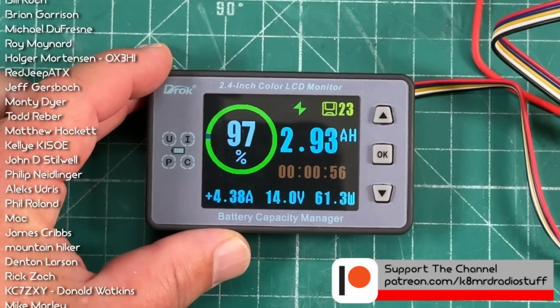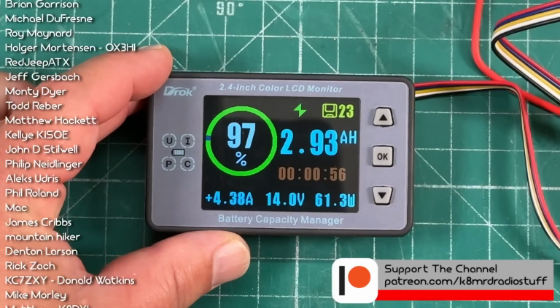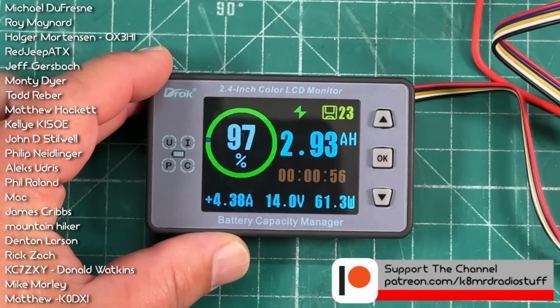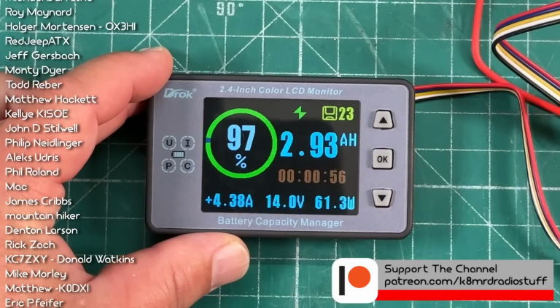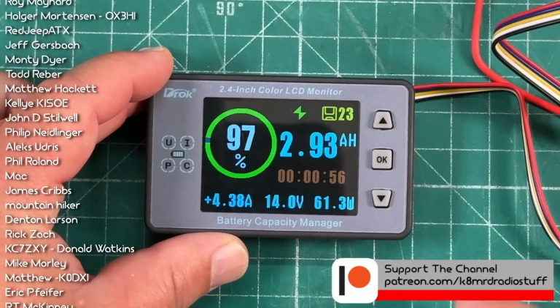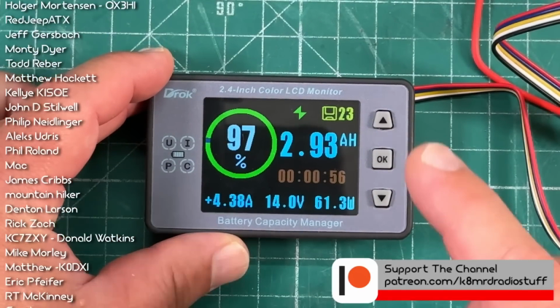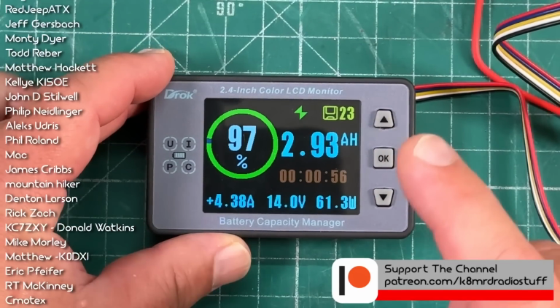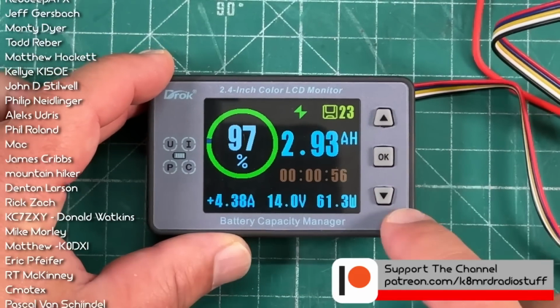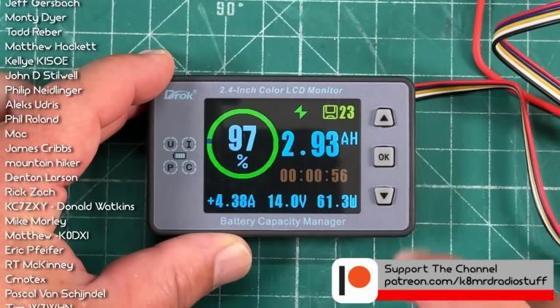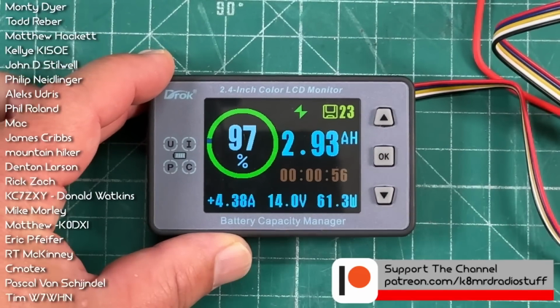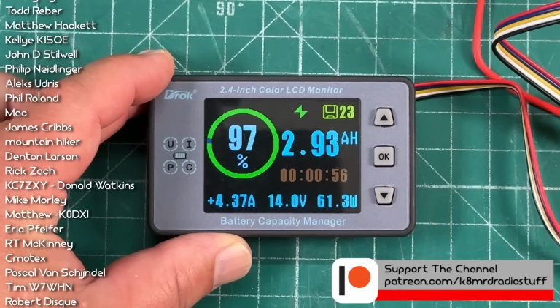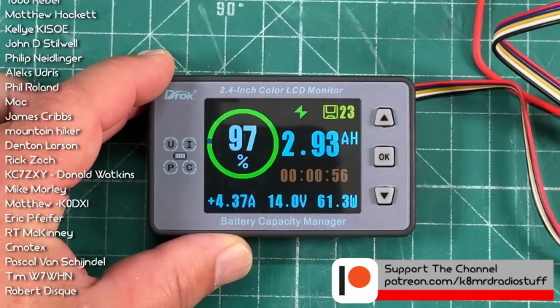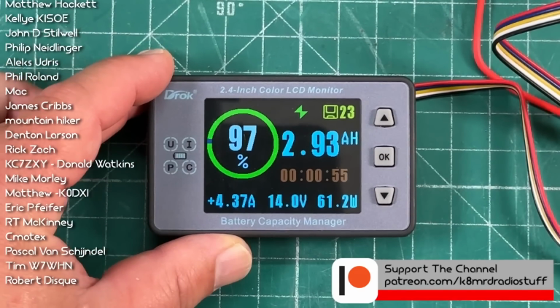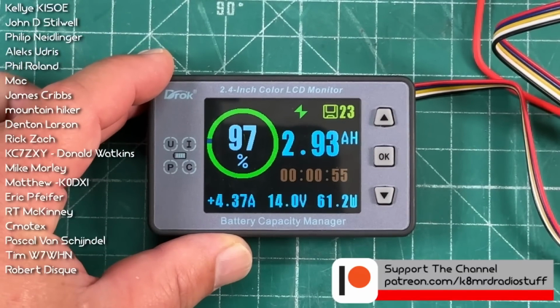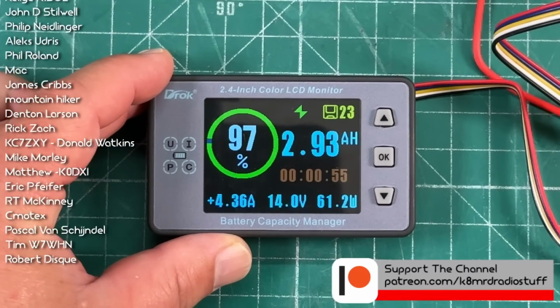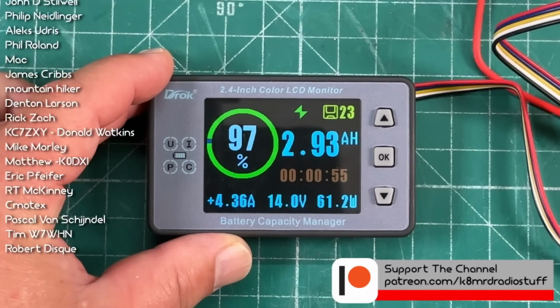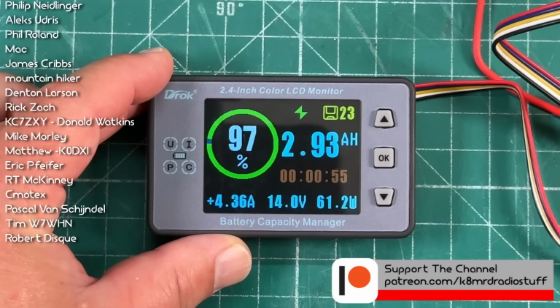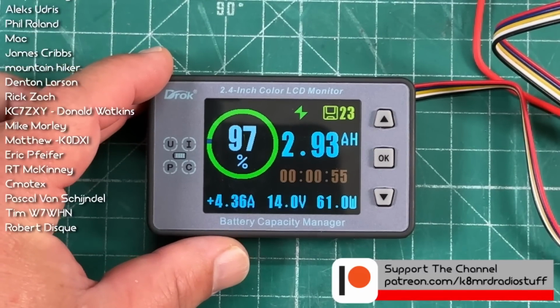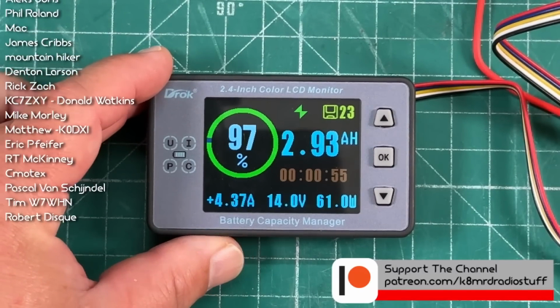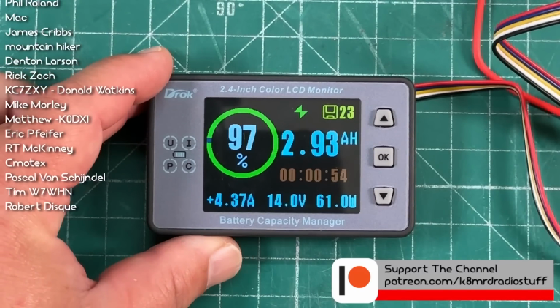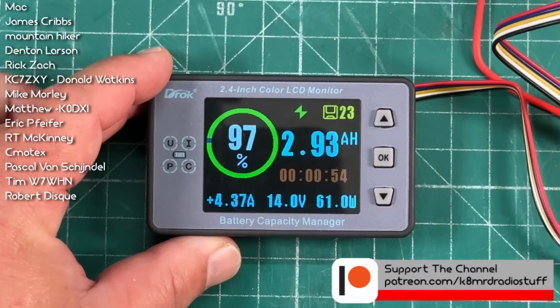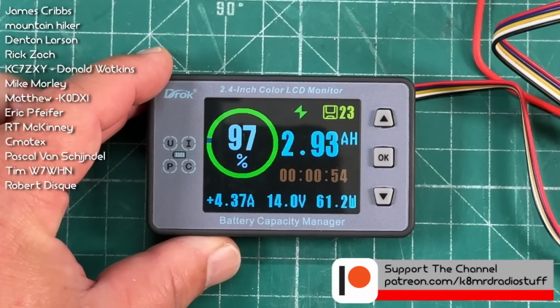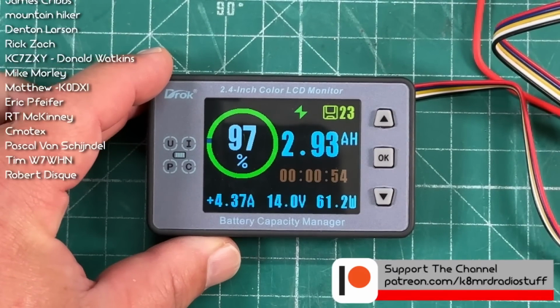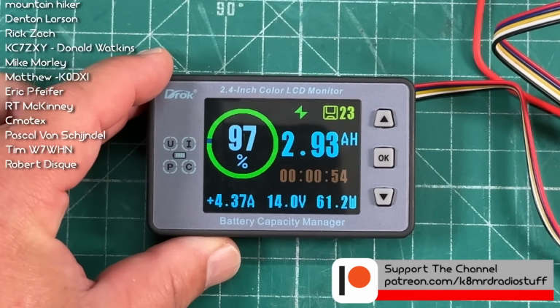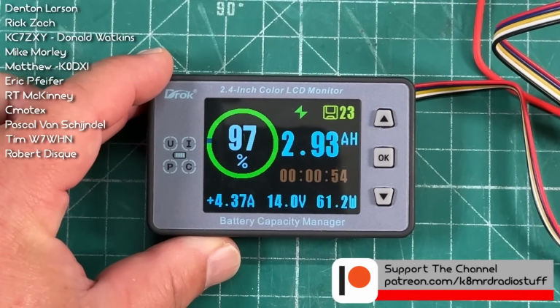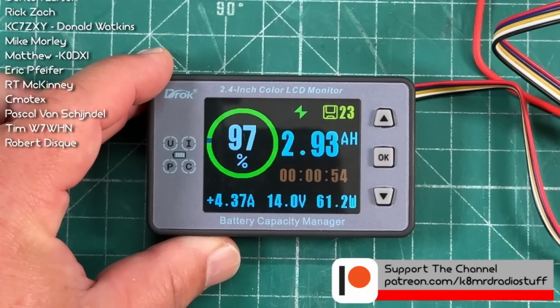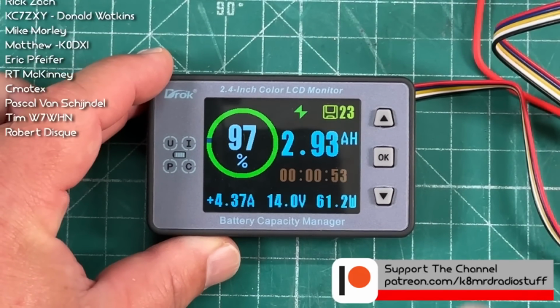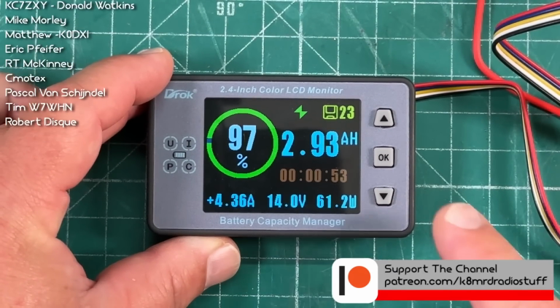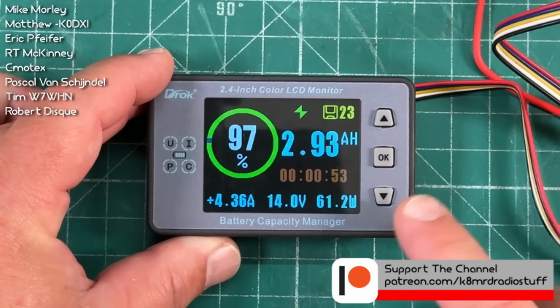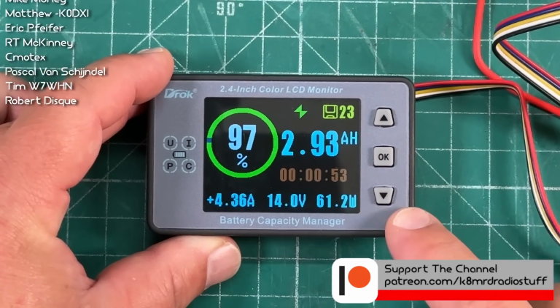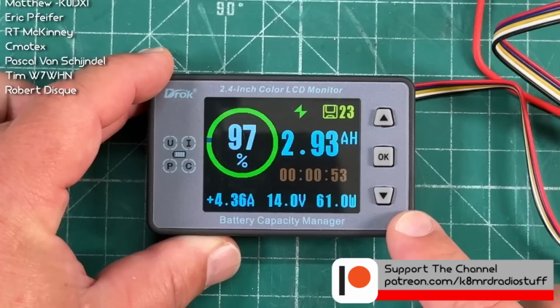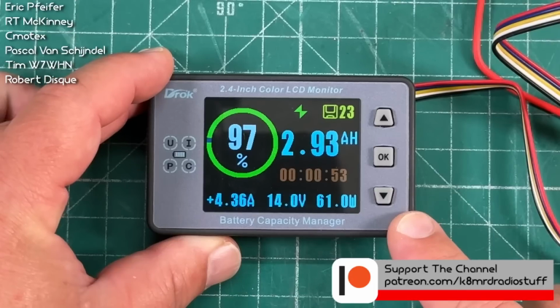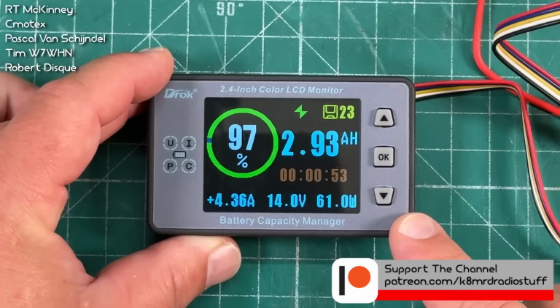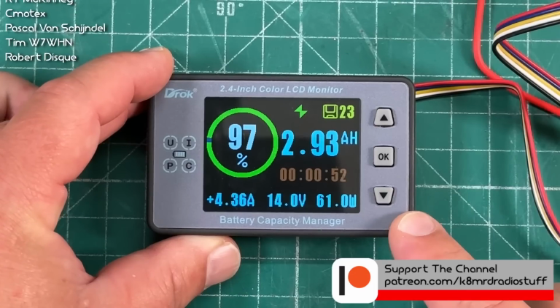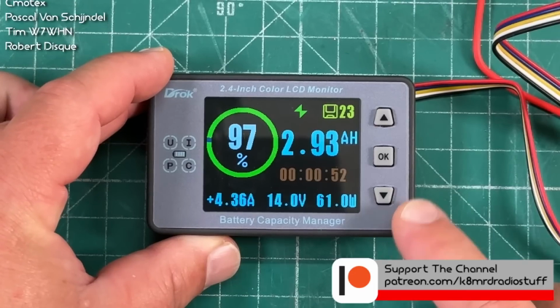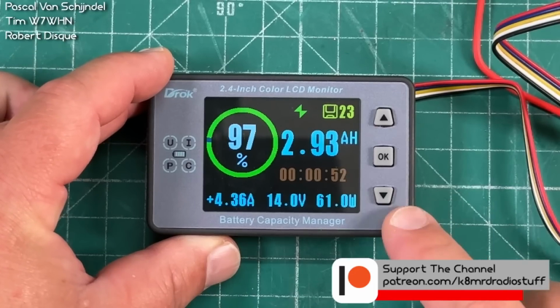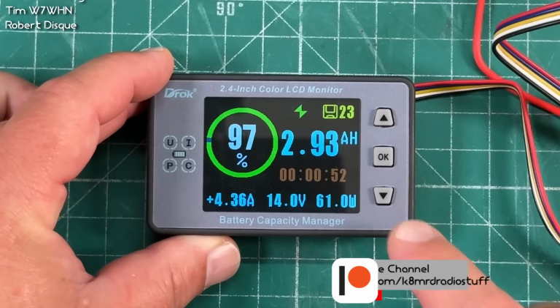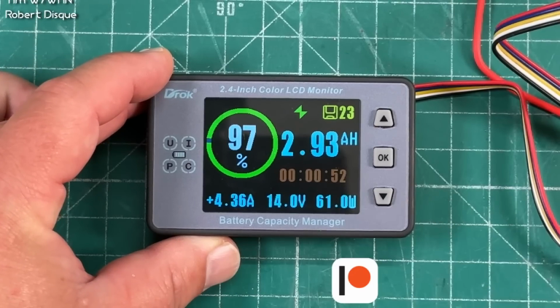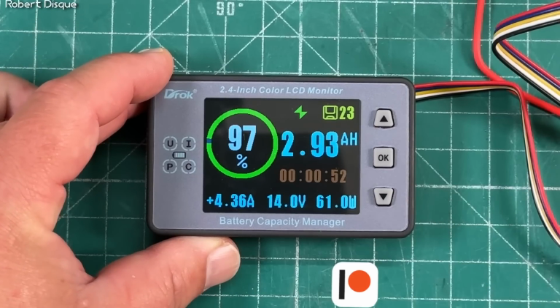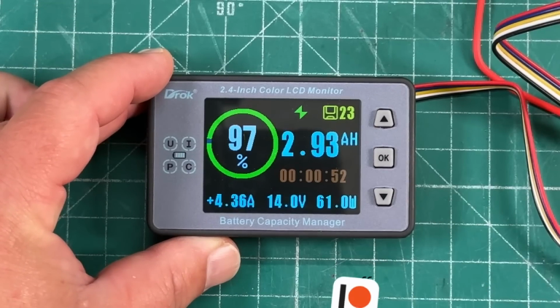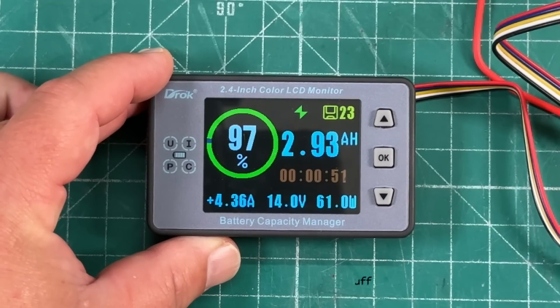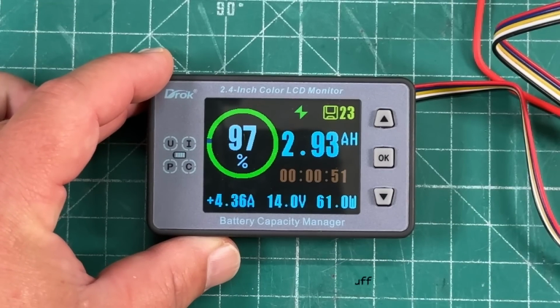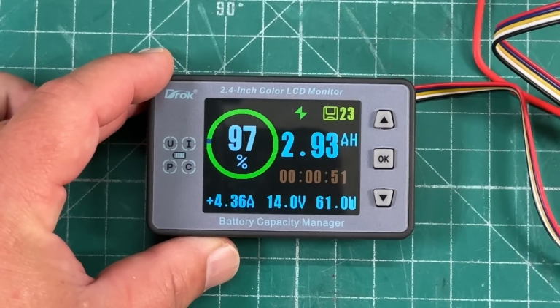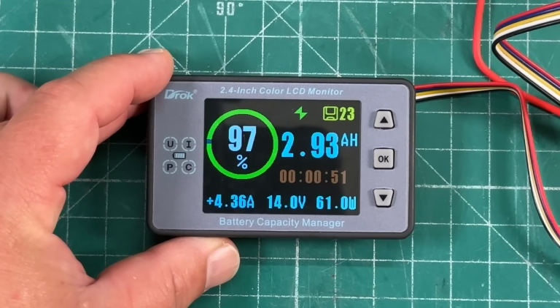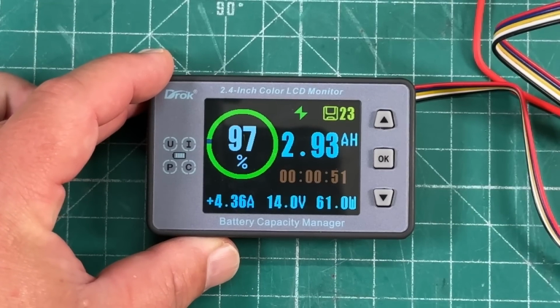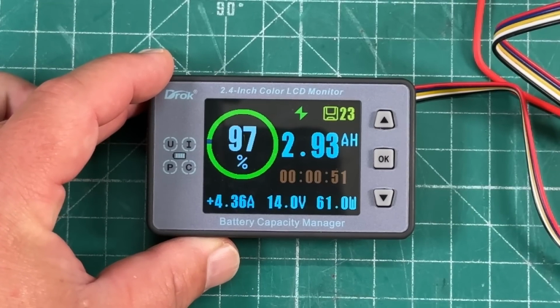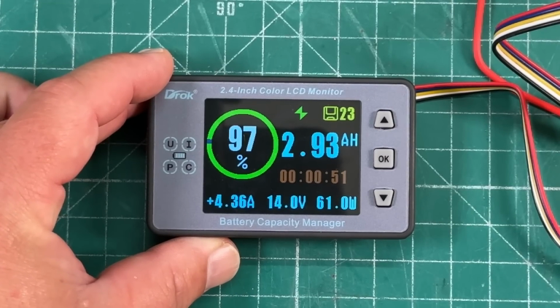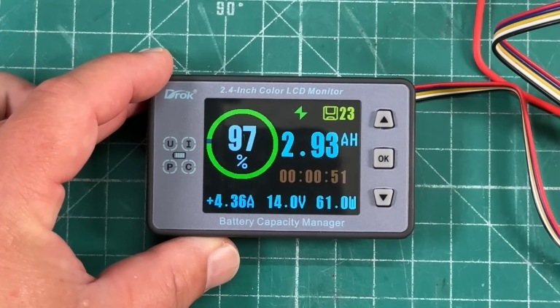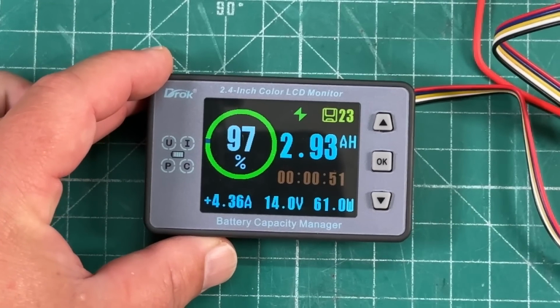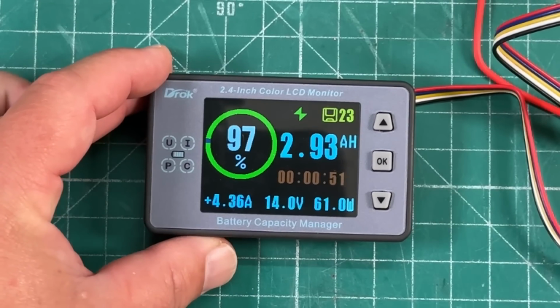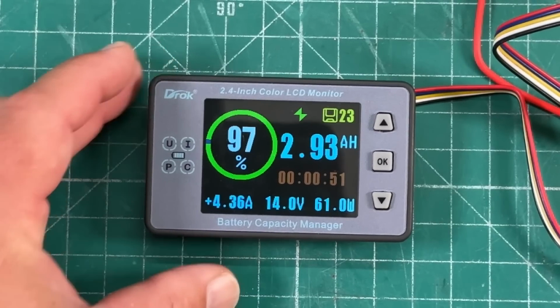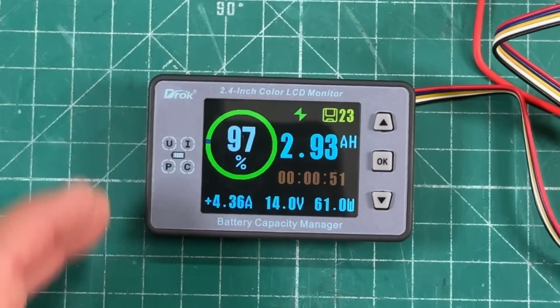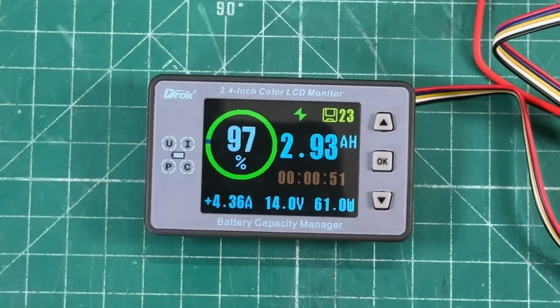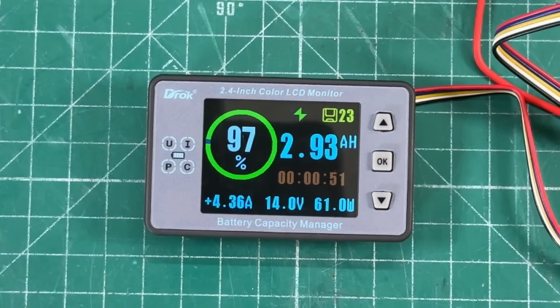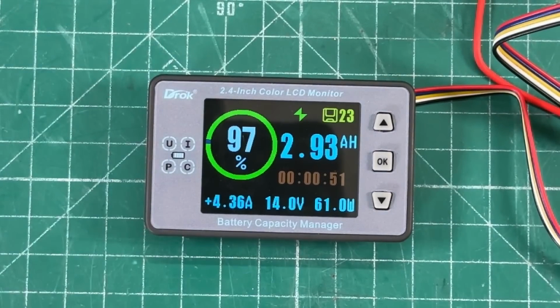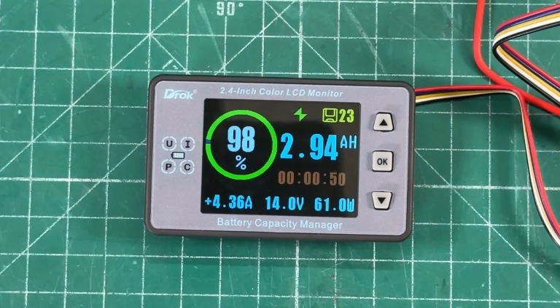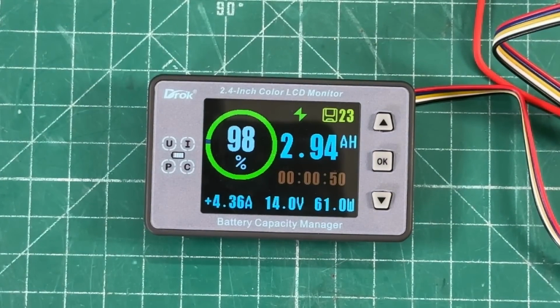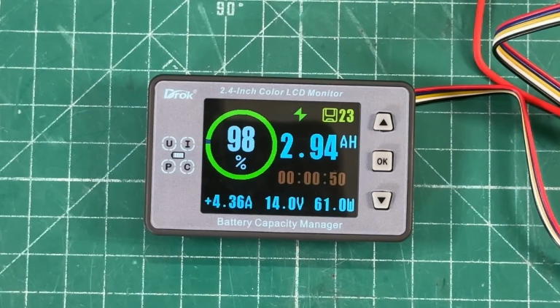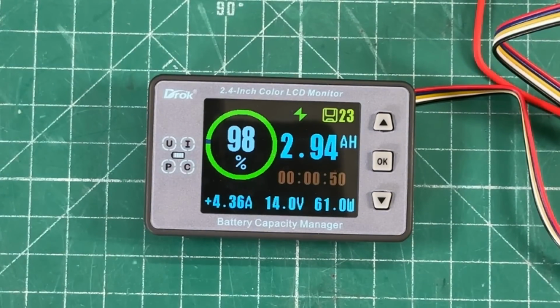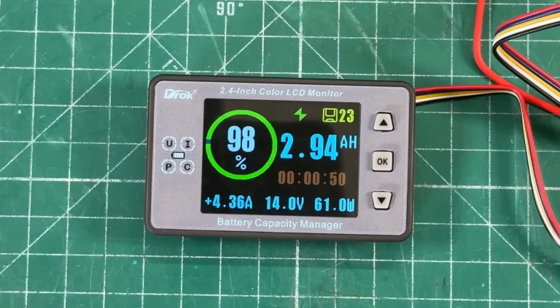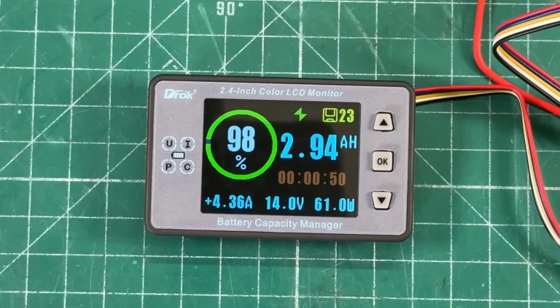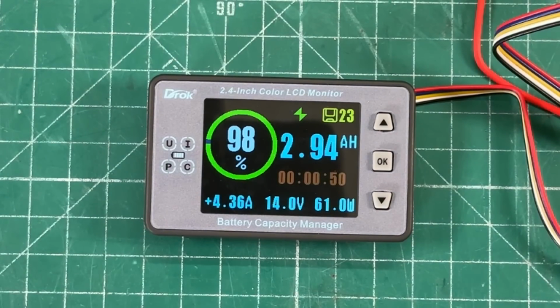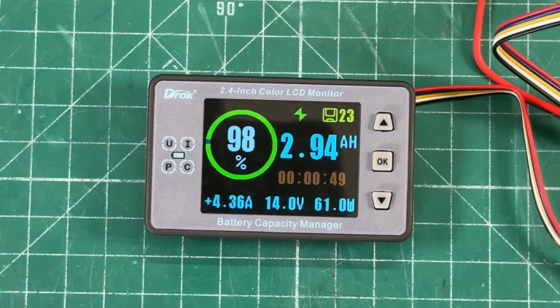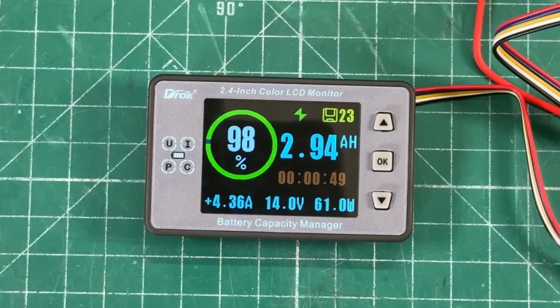I hope that helps you out. If you want to pick up one of these meters, I'll leave a link to my Amazon store. My name is Mike K8MRD — thanks for watching Ham Radio Tube.